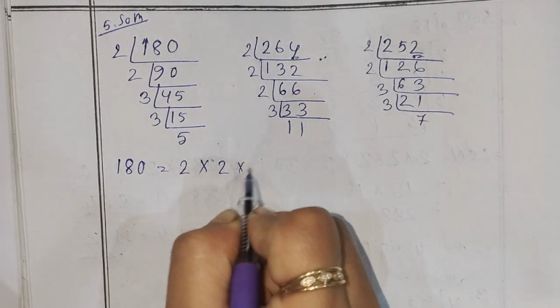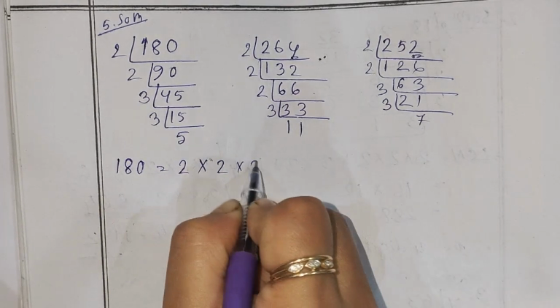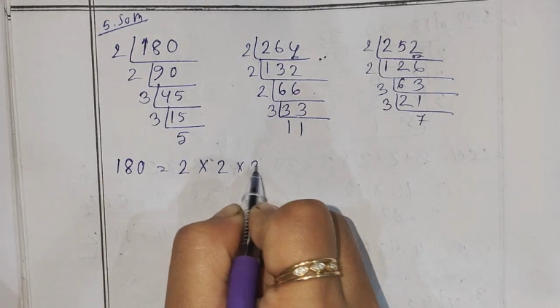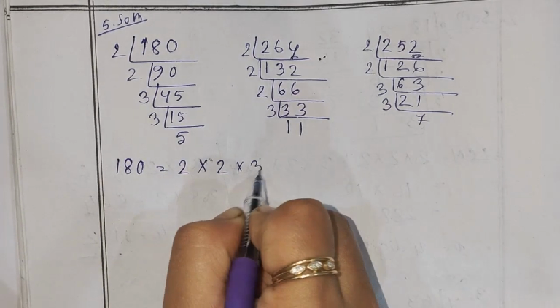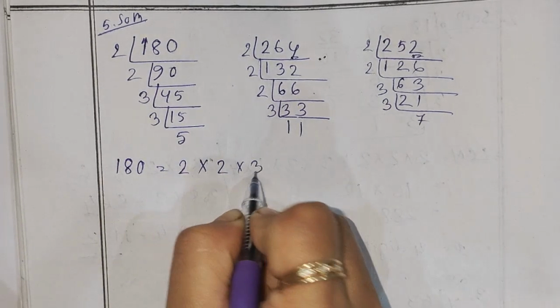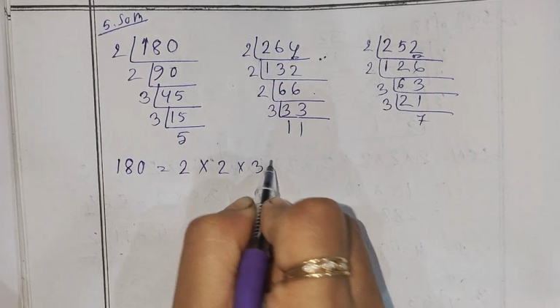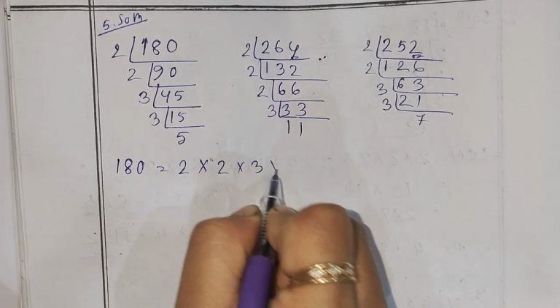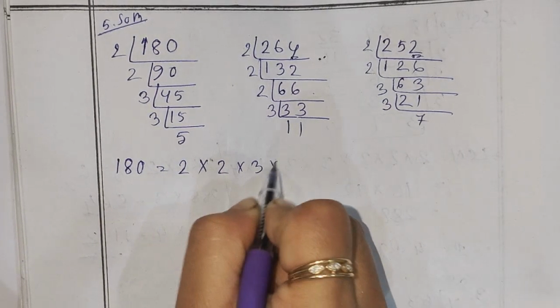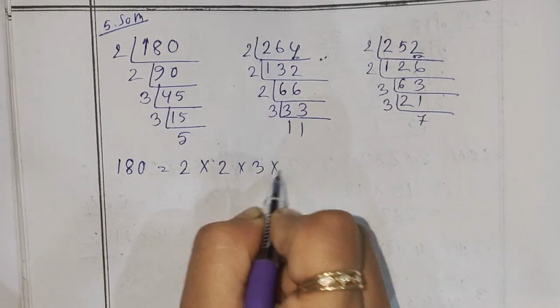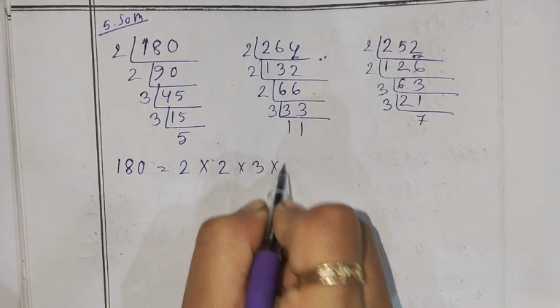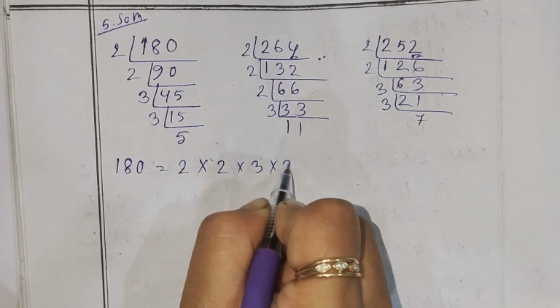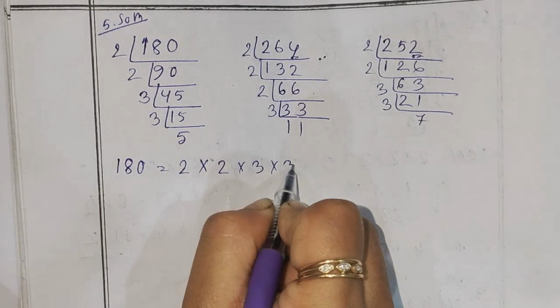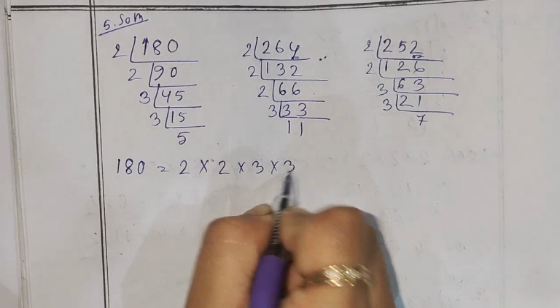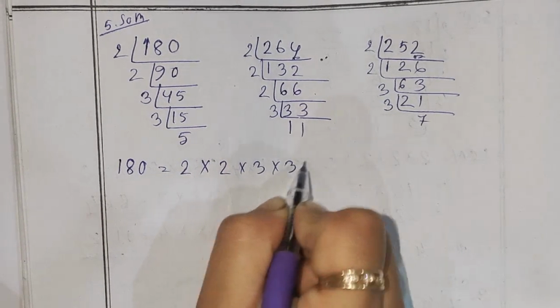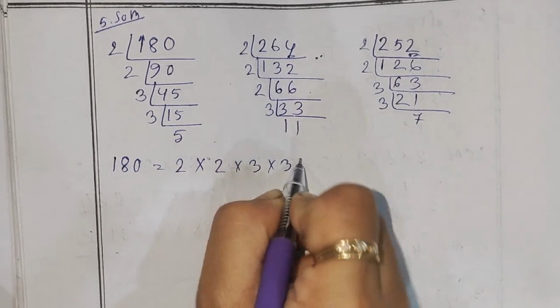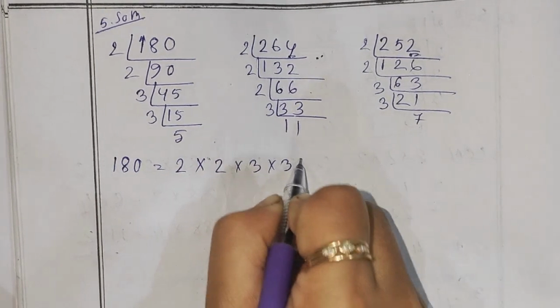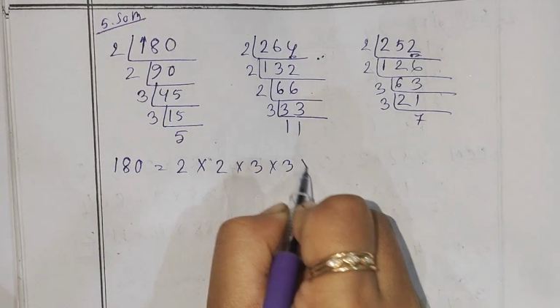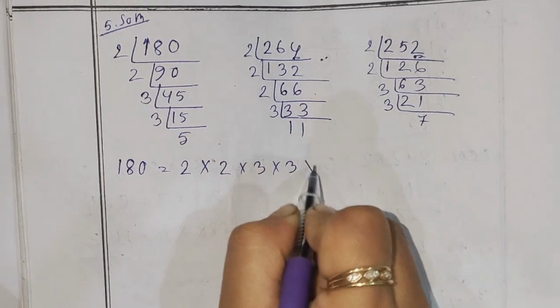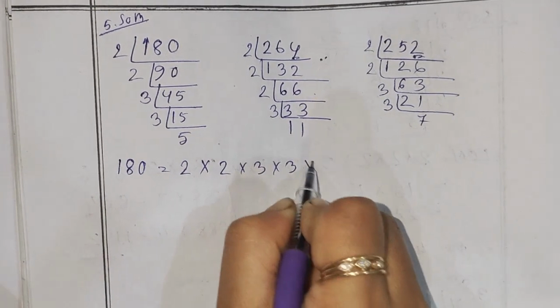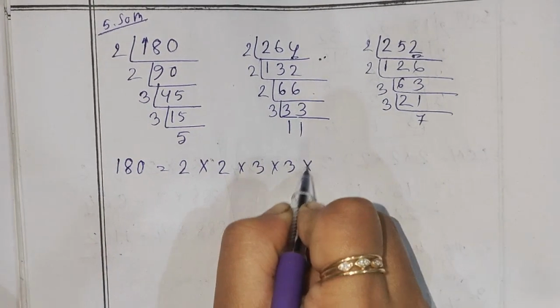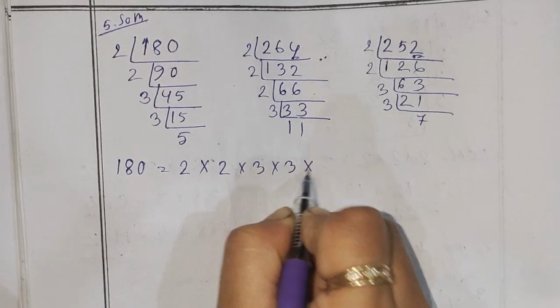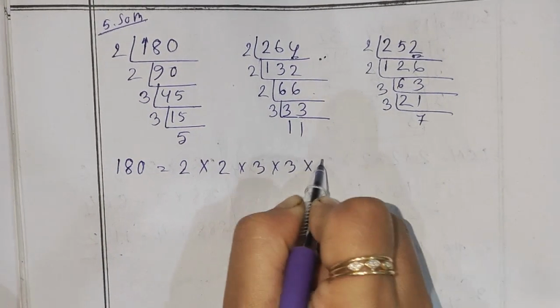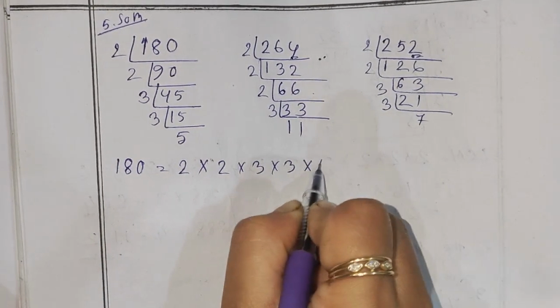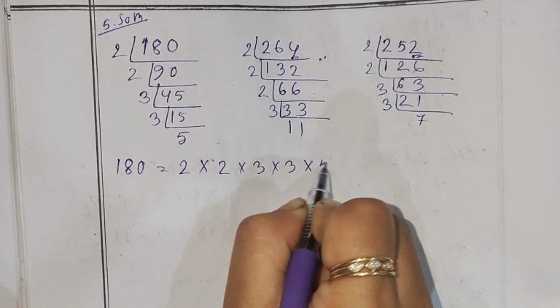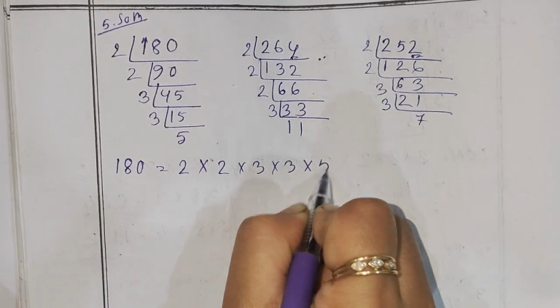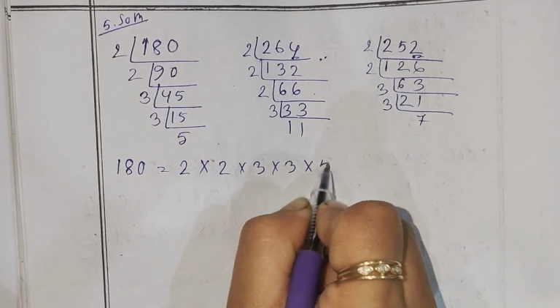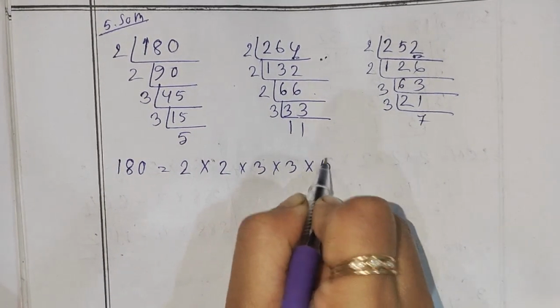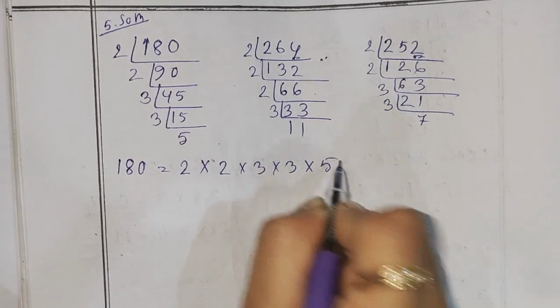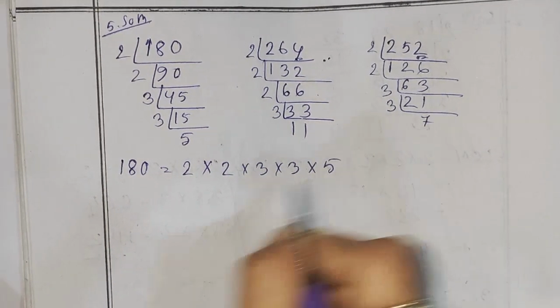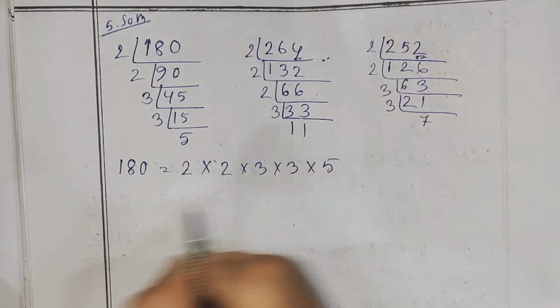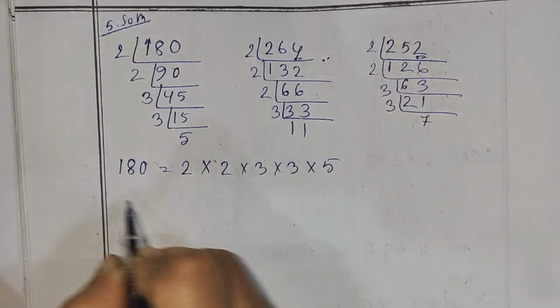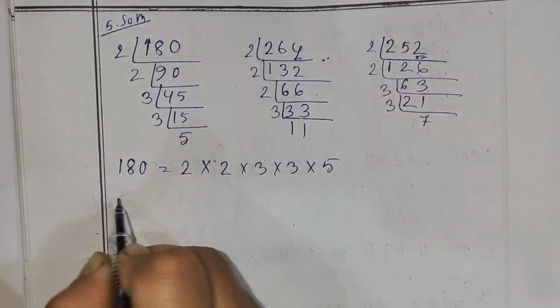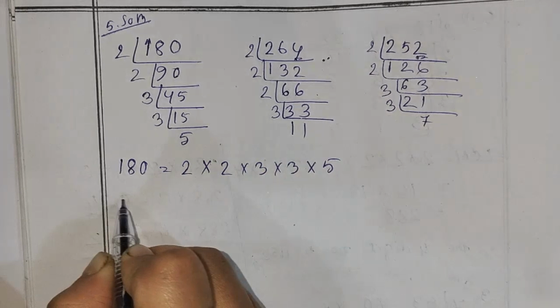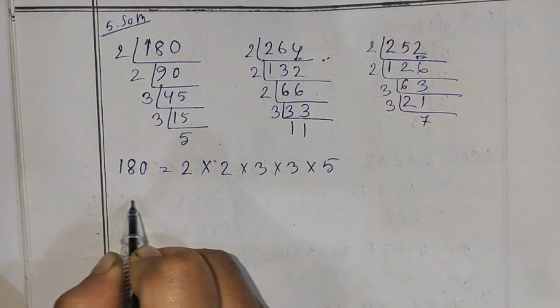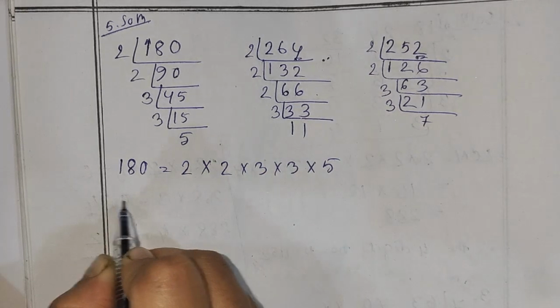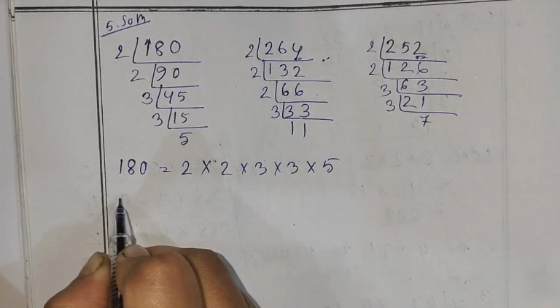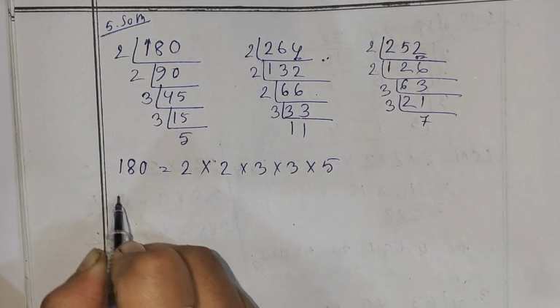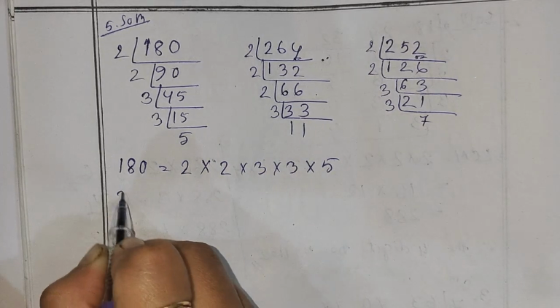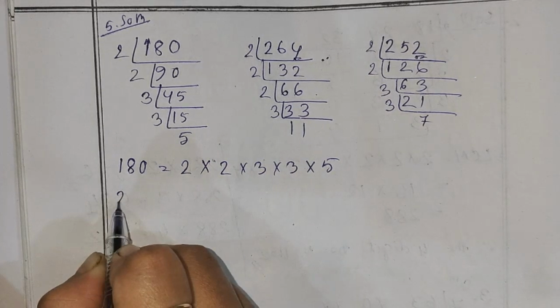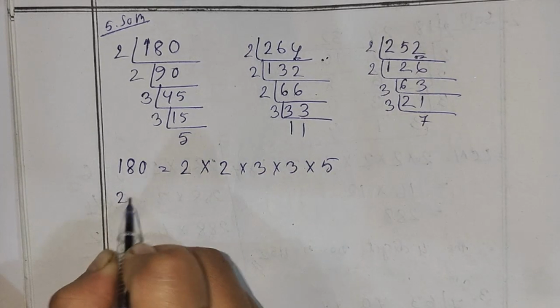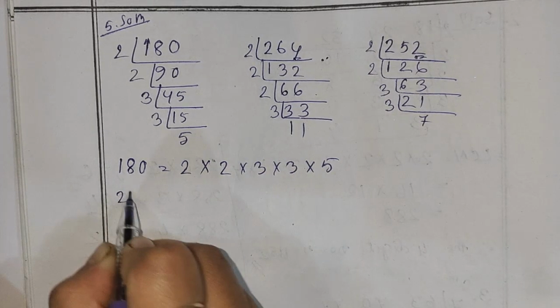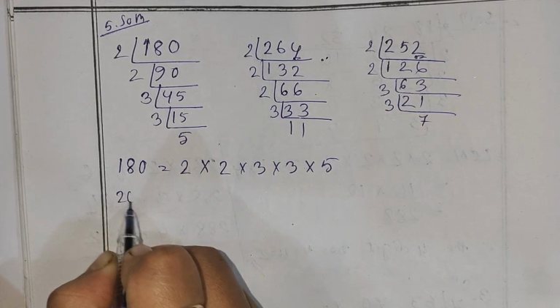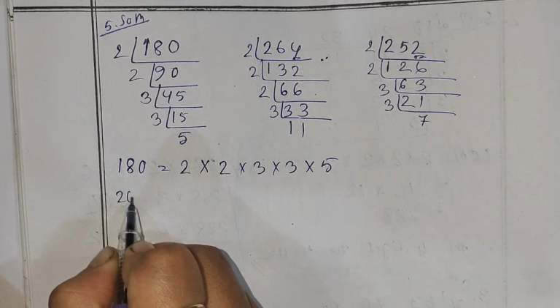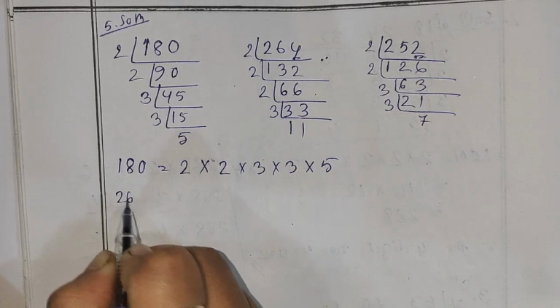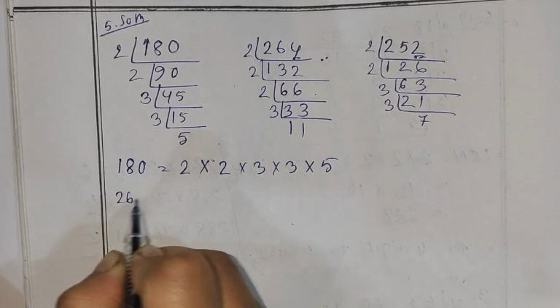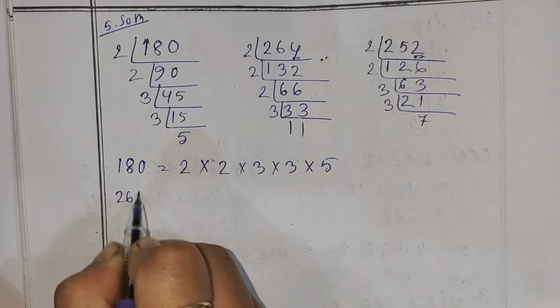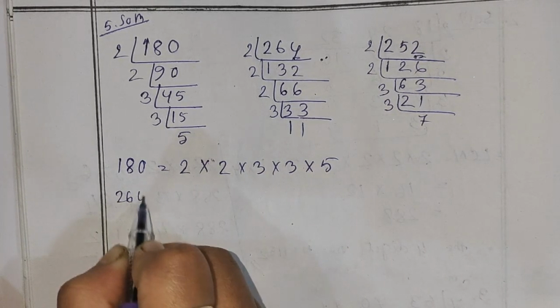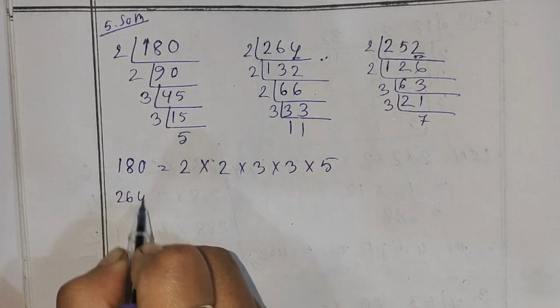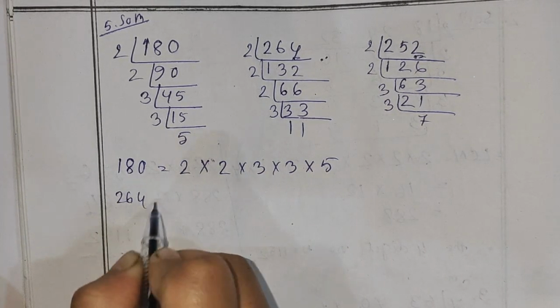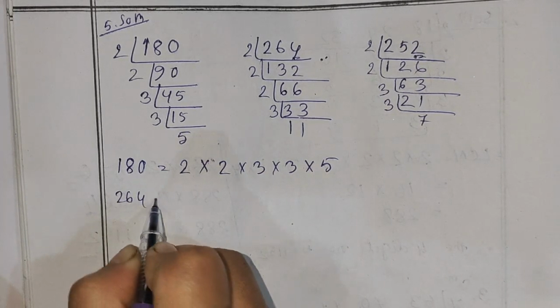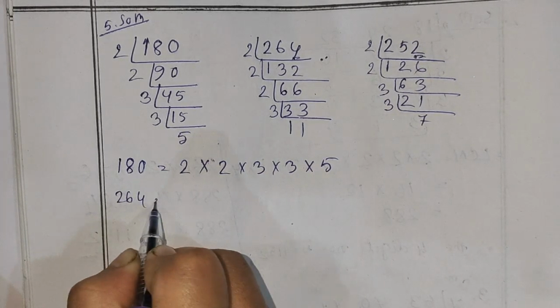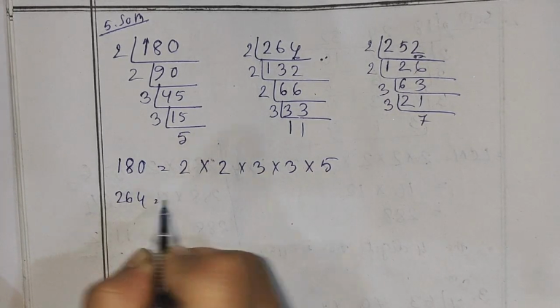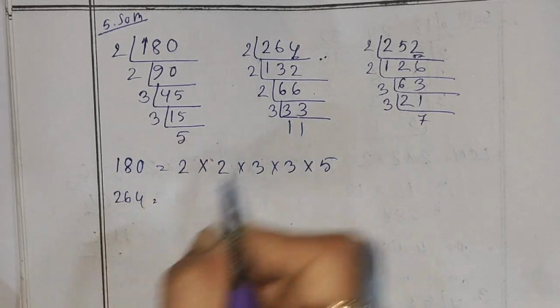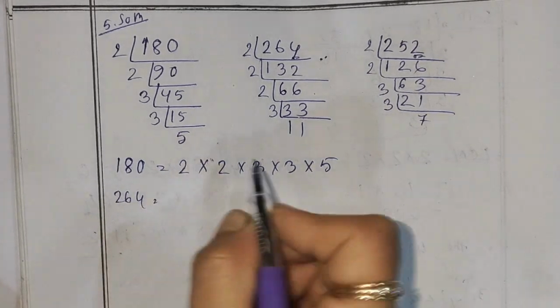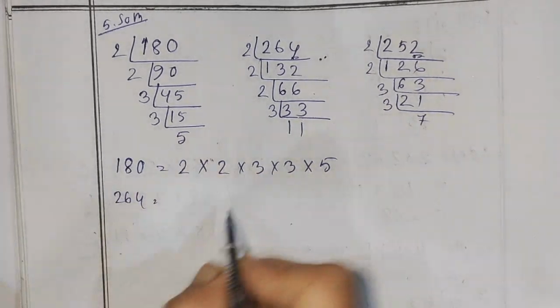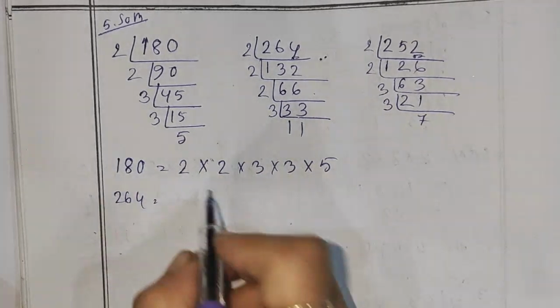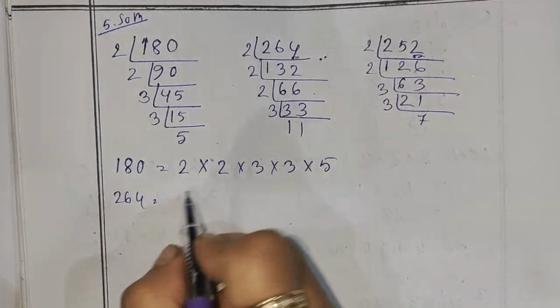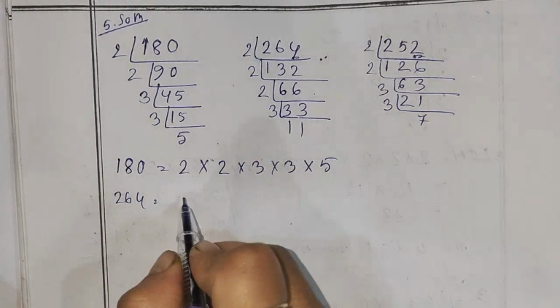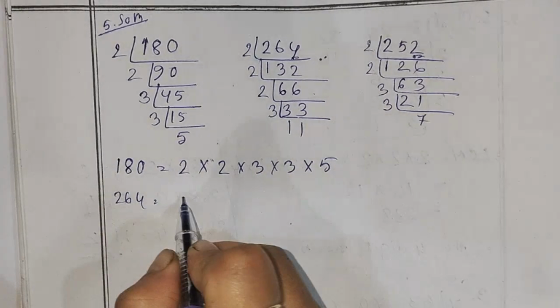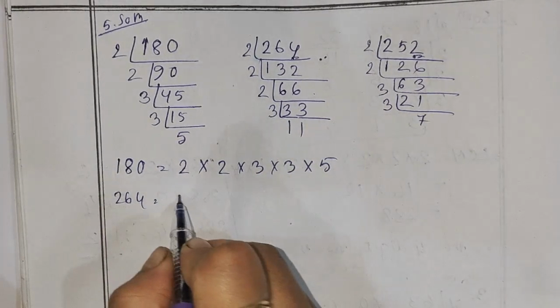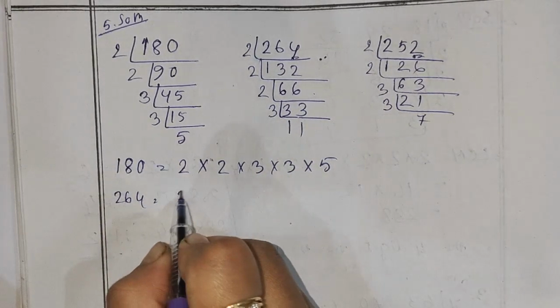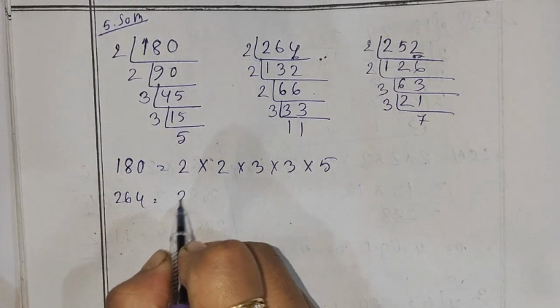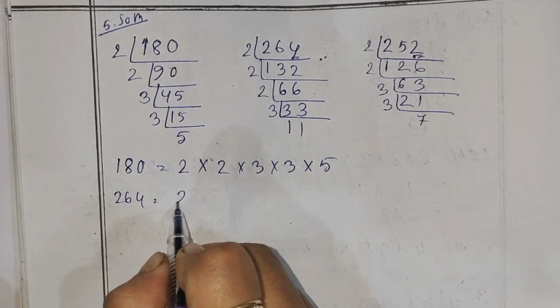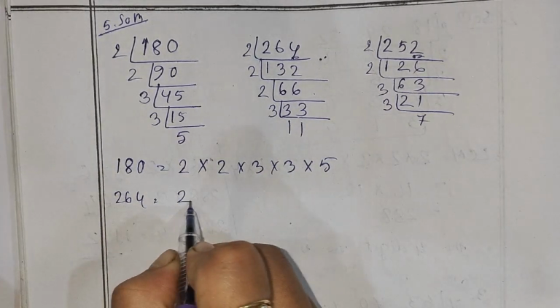3 into 3 into 5 — working through the factorization steps to find the common factors.